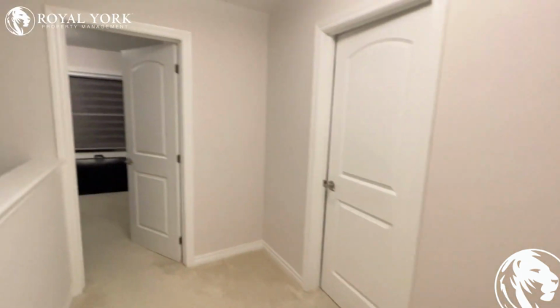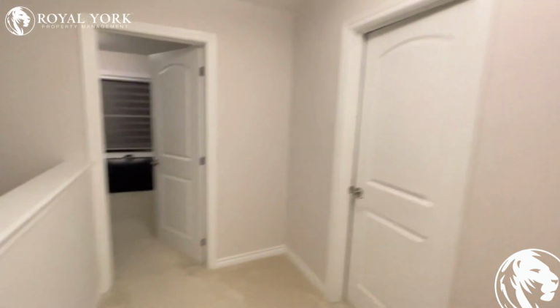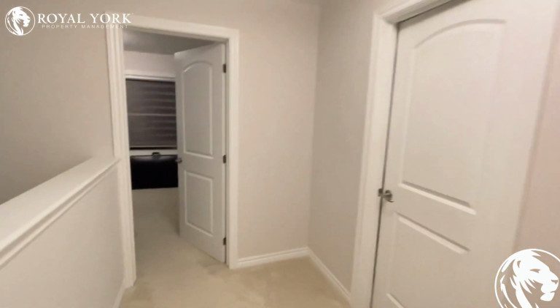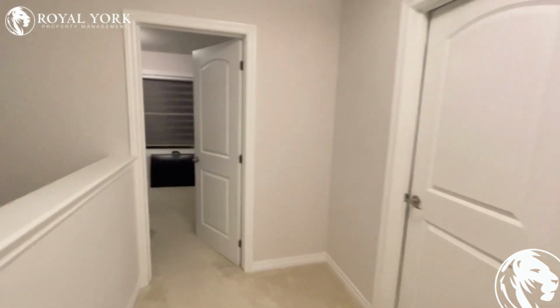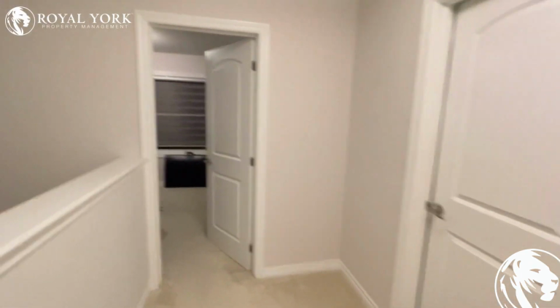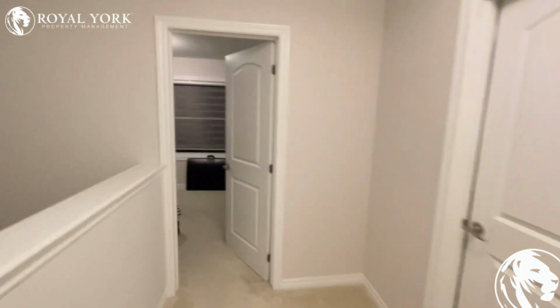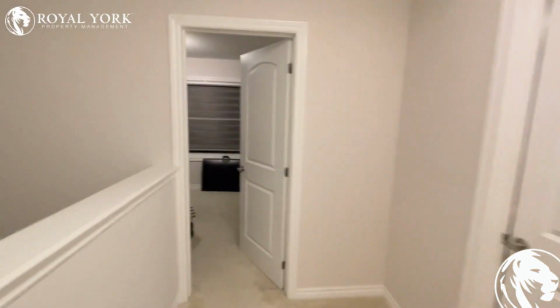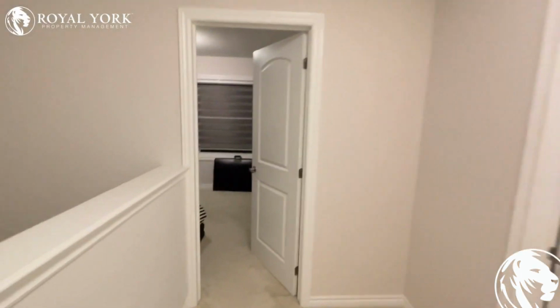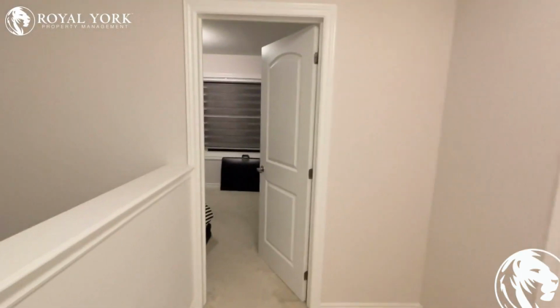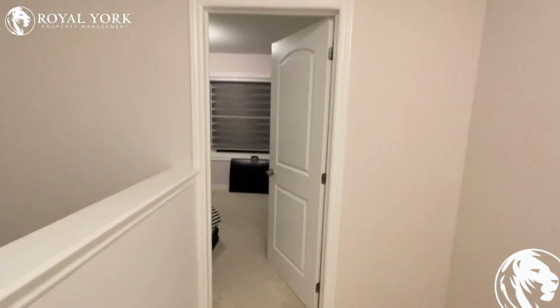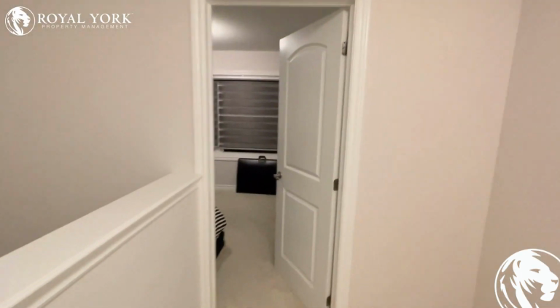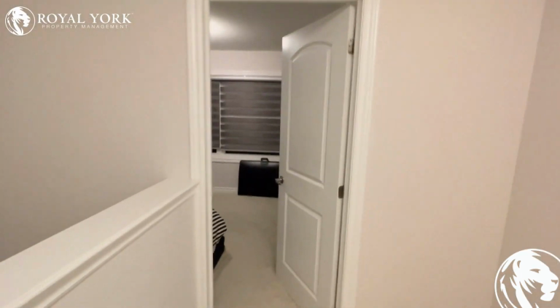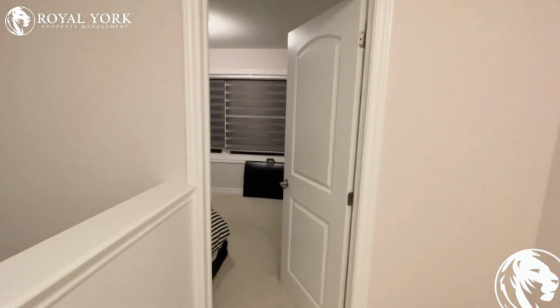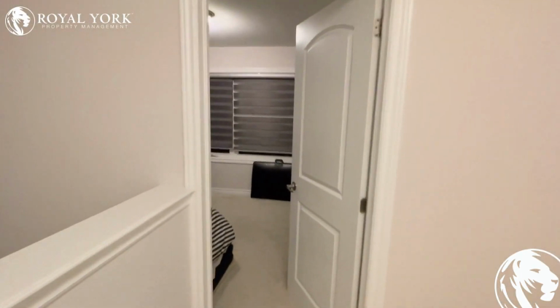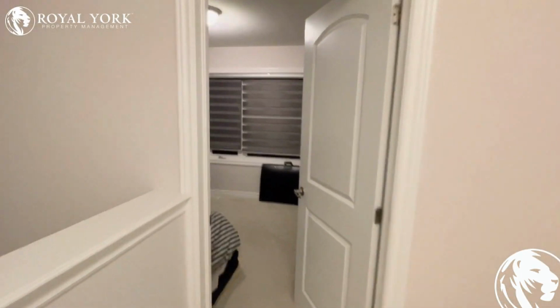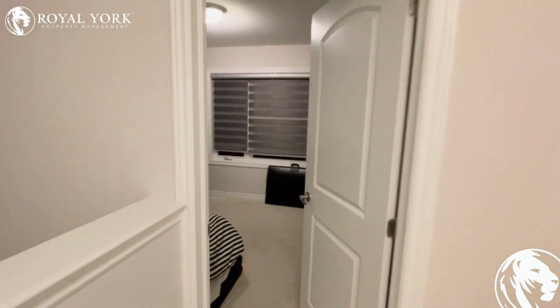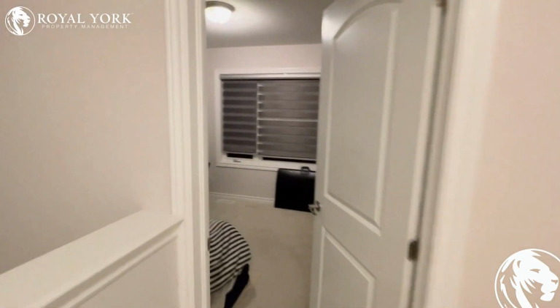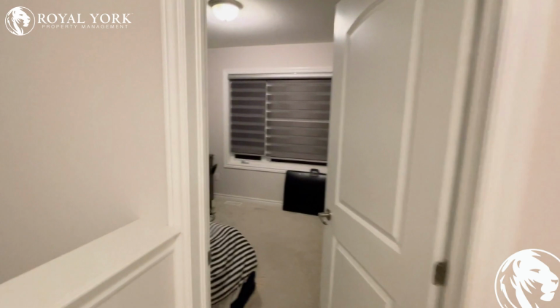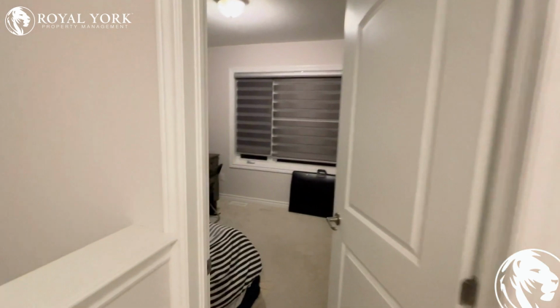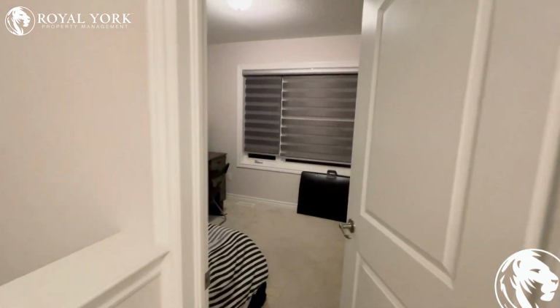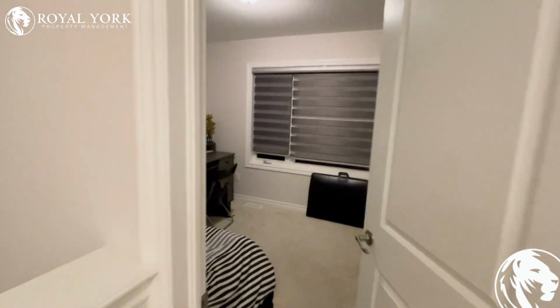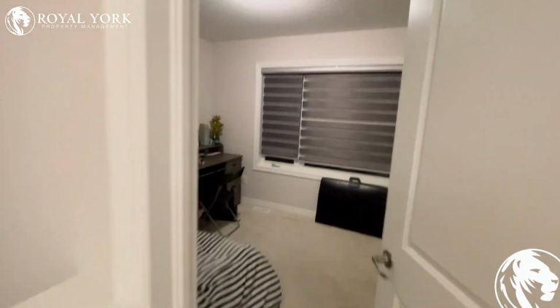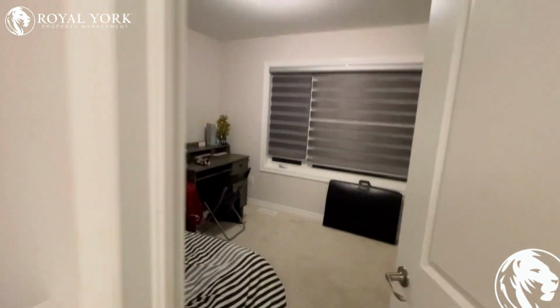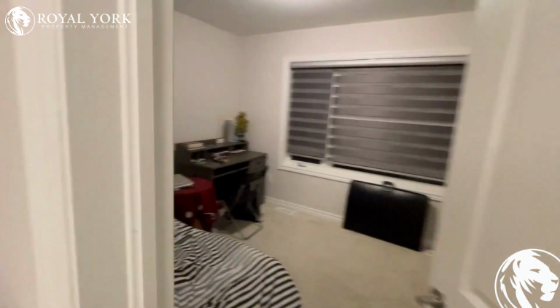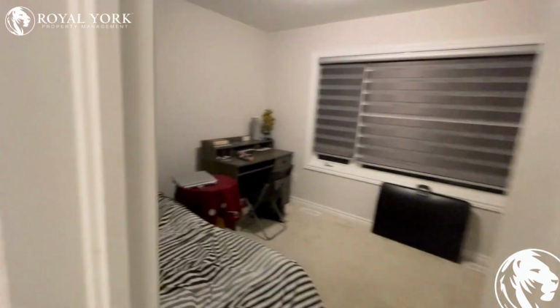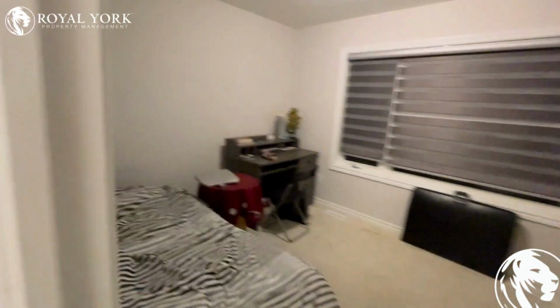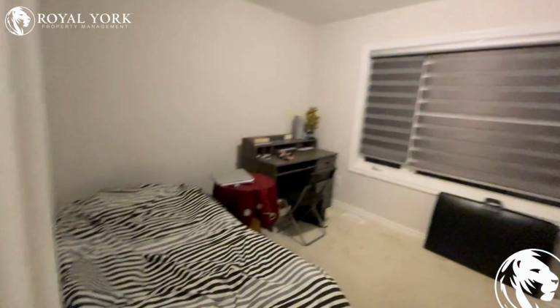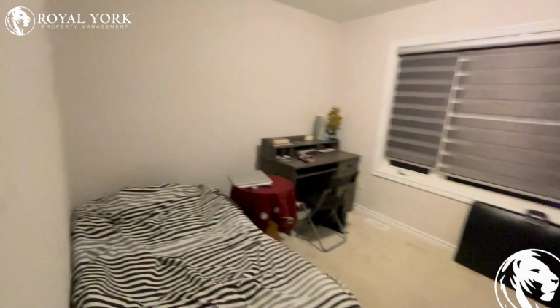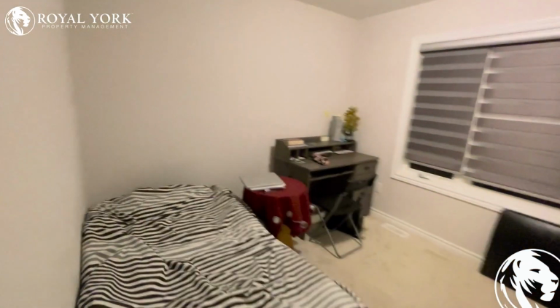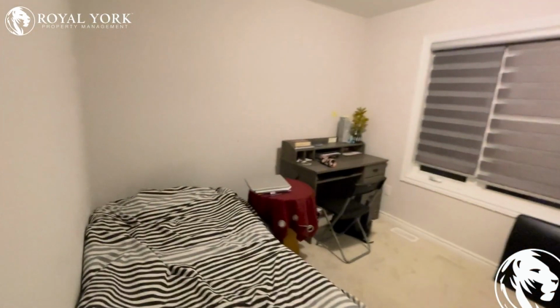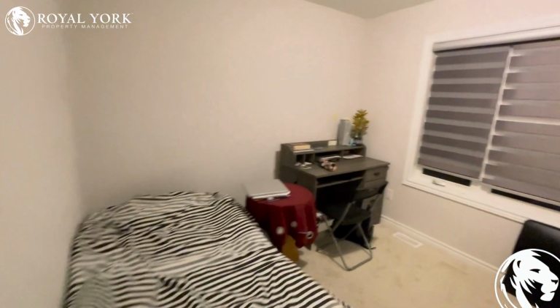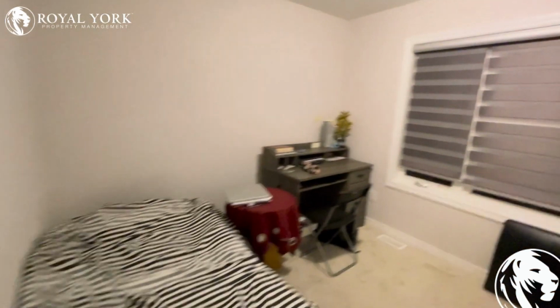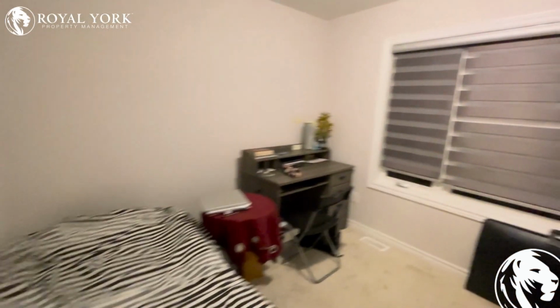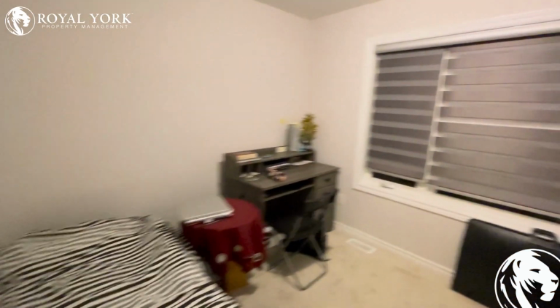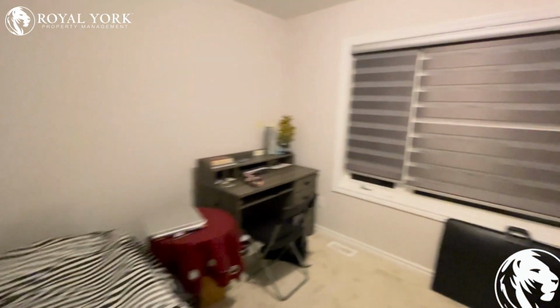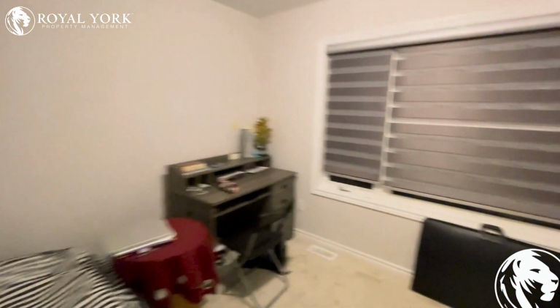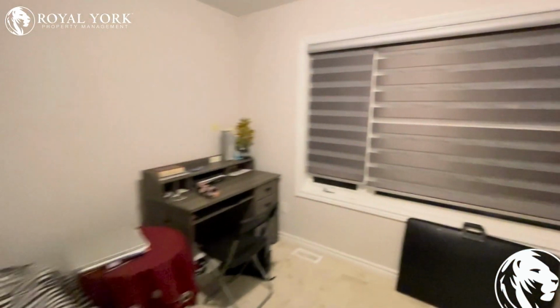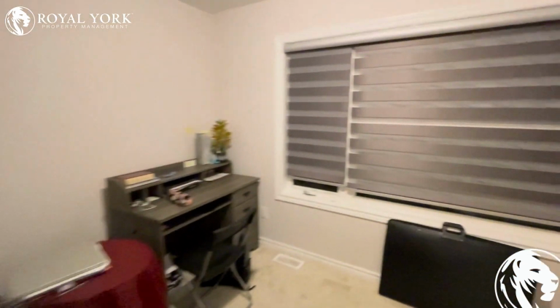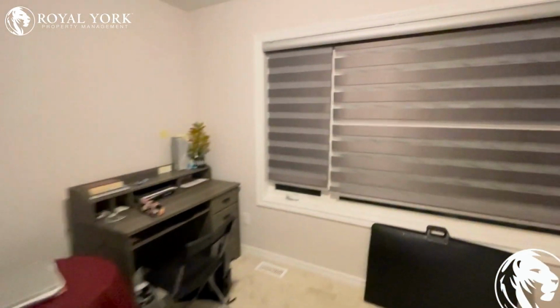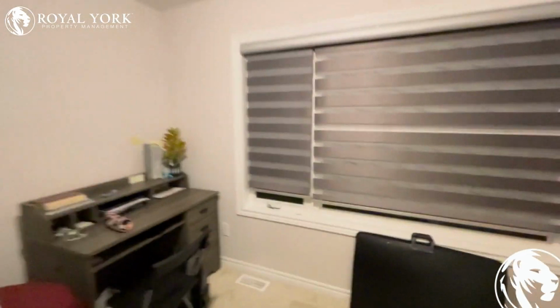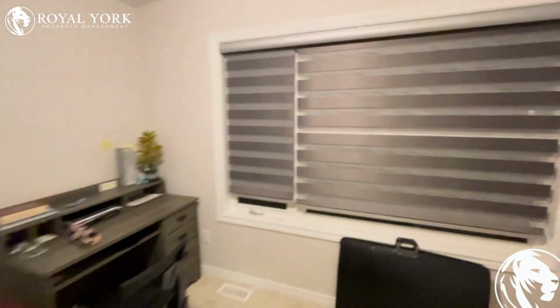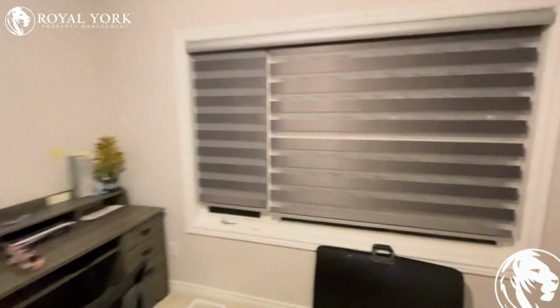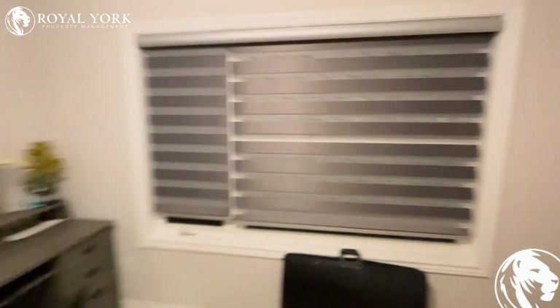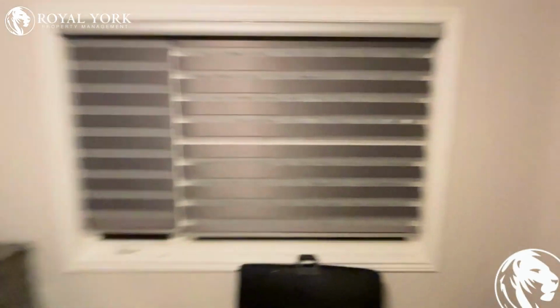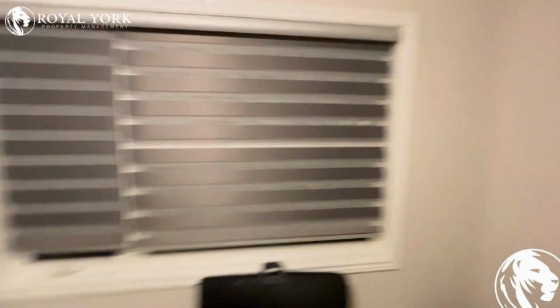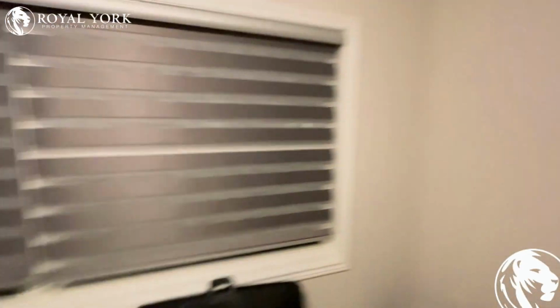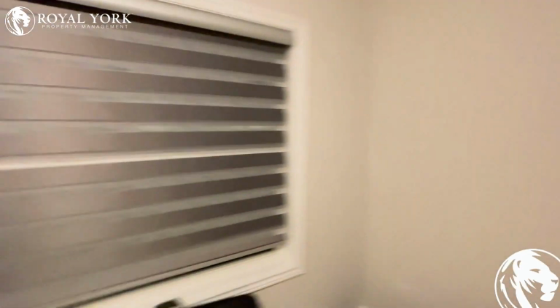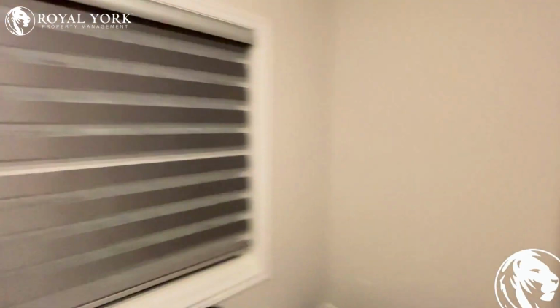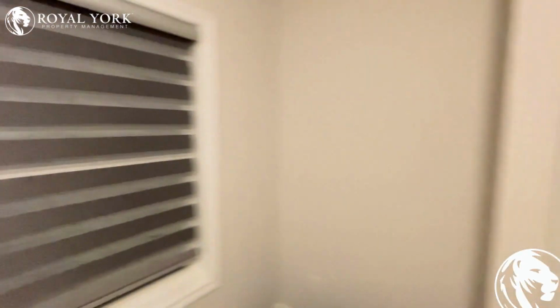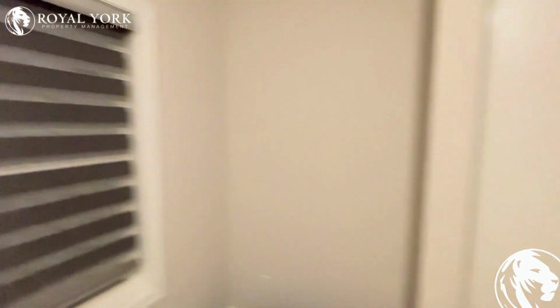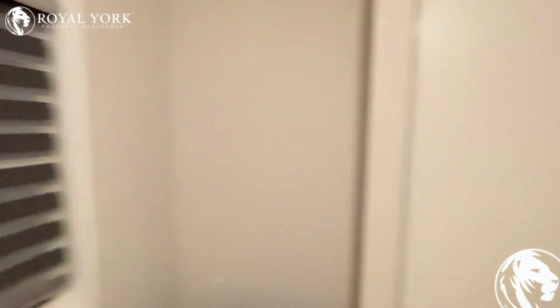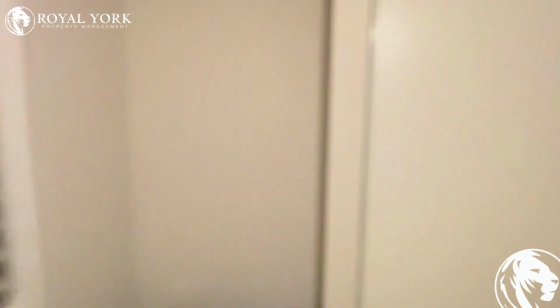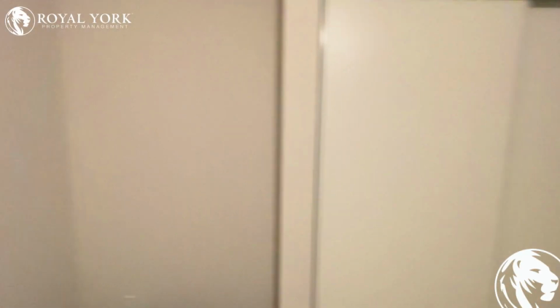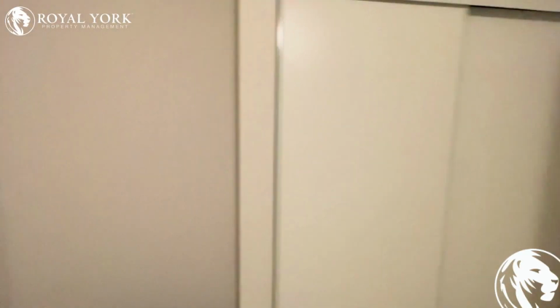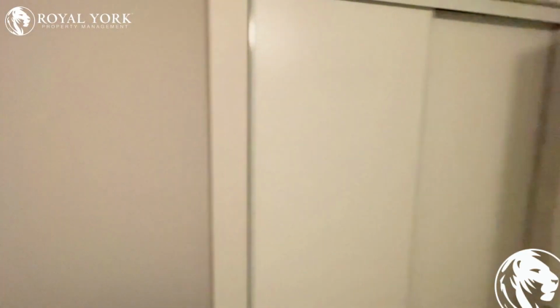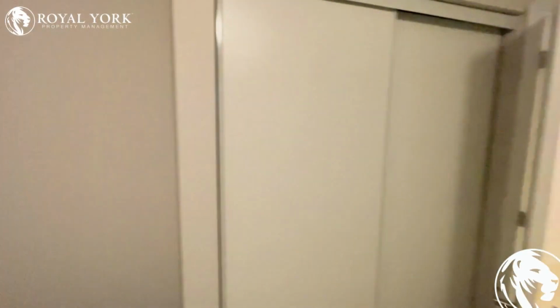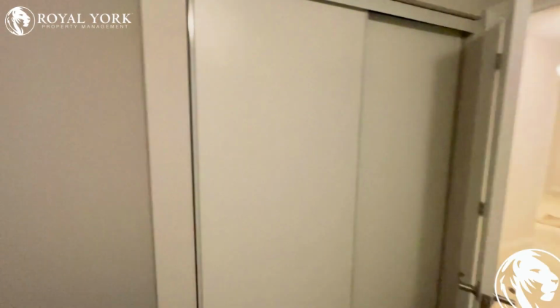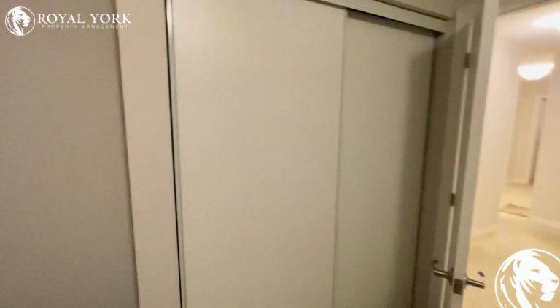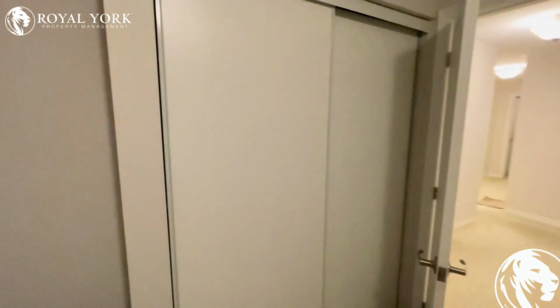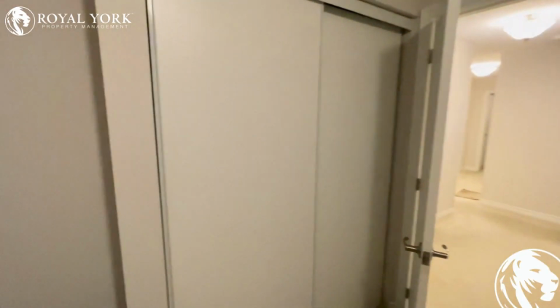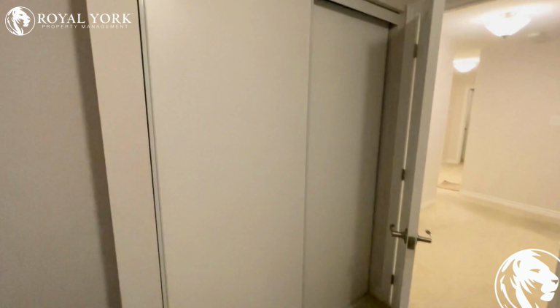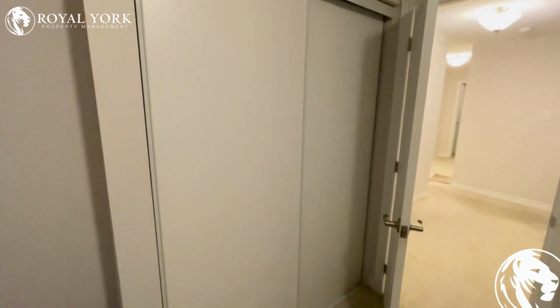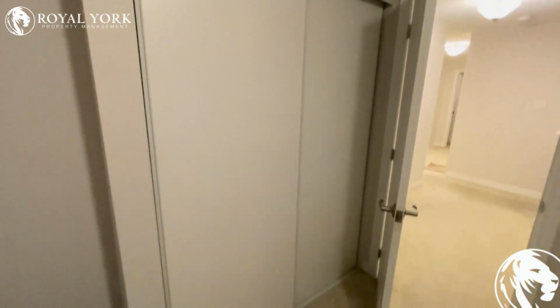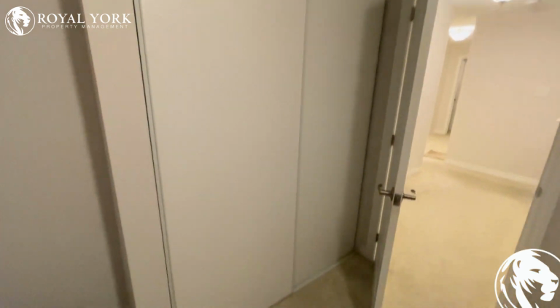Over here we have the first bedroom, with closet space over here.